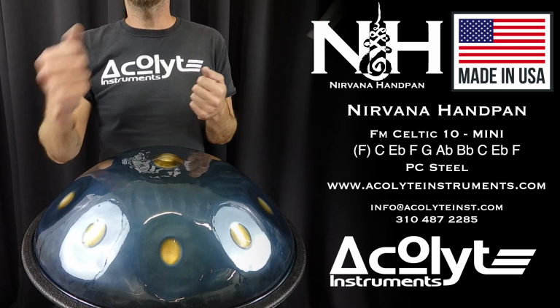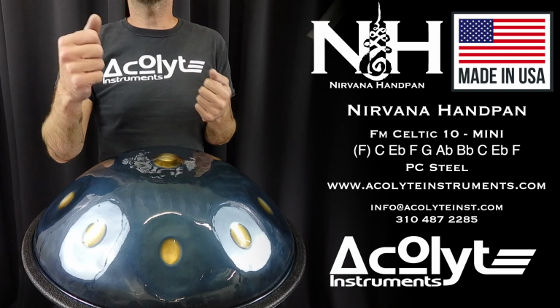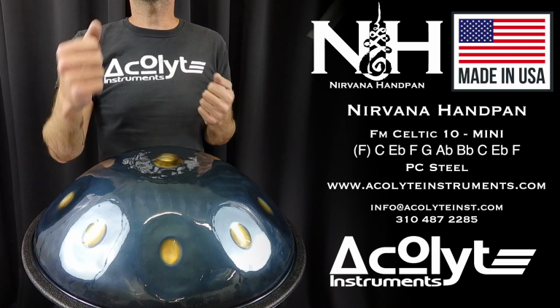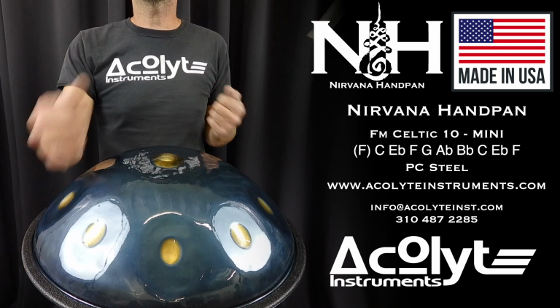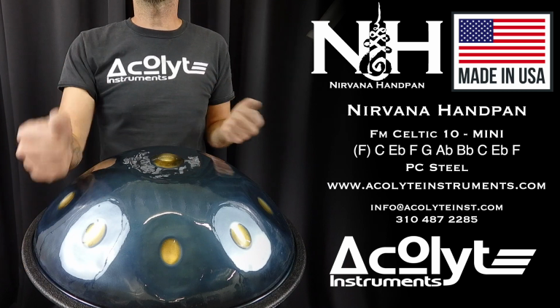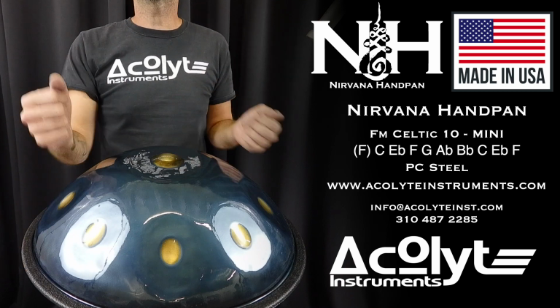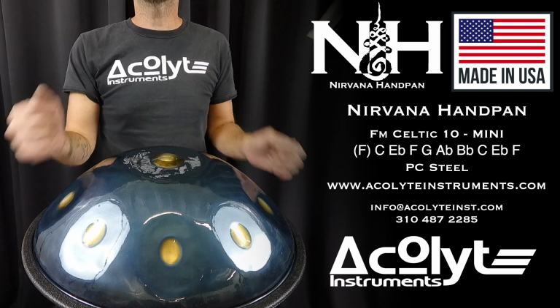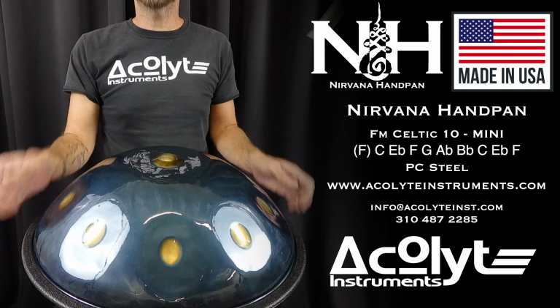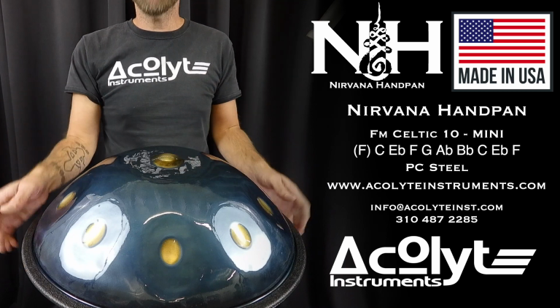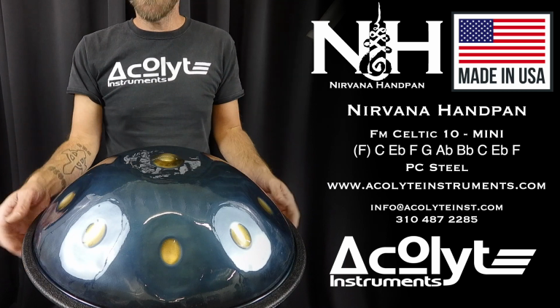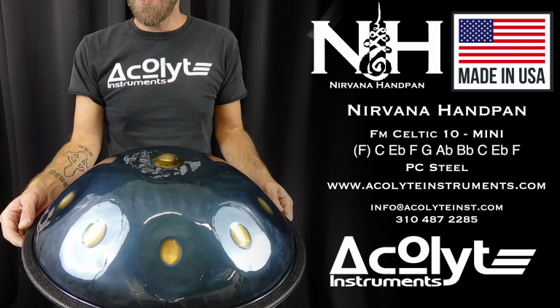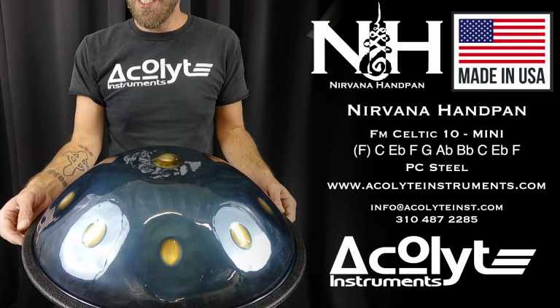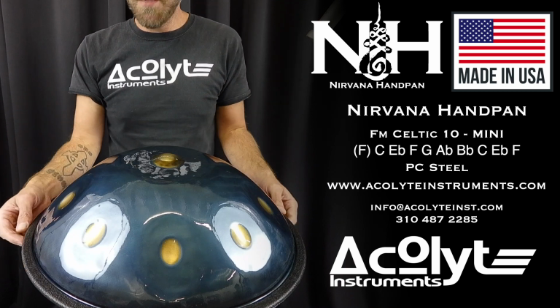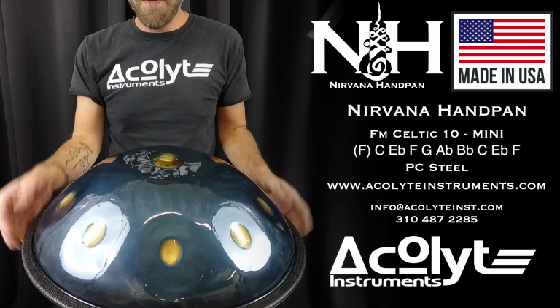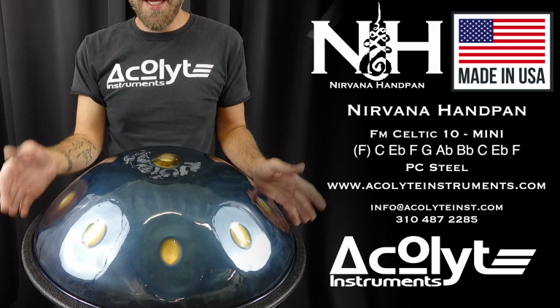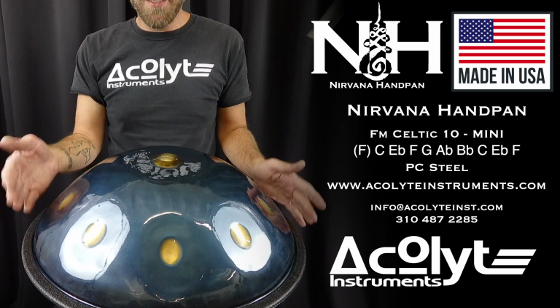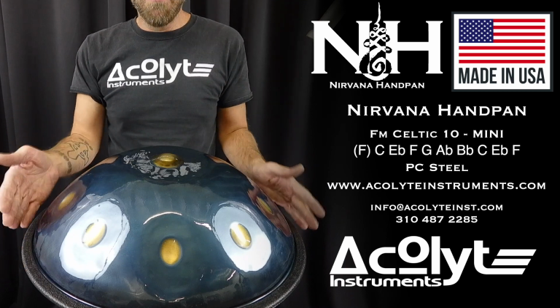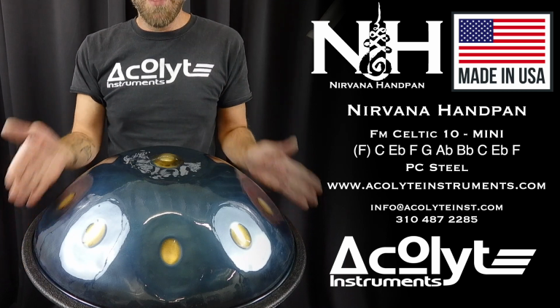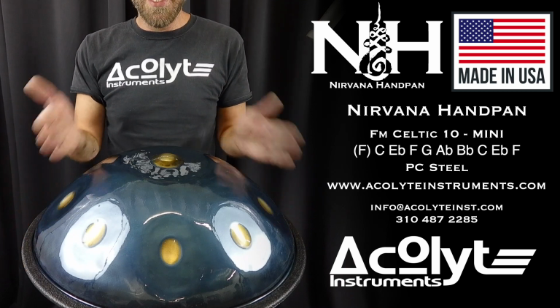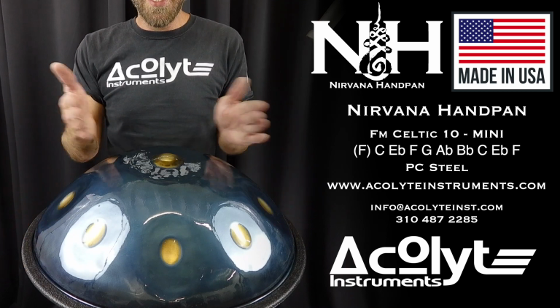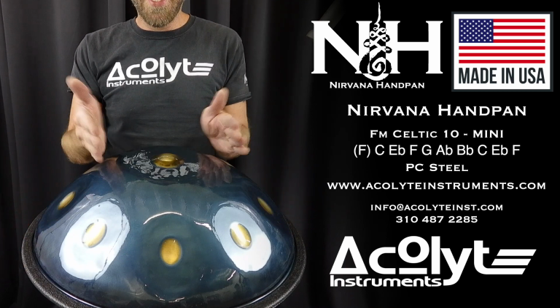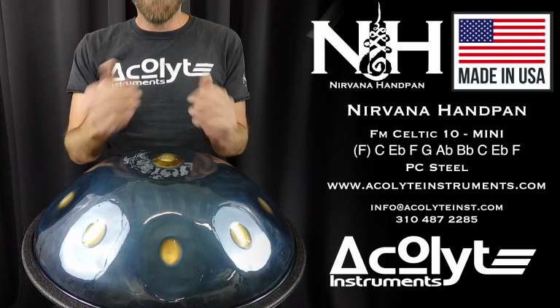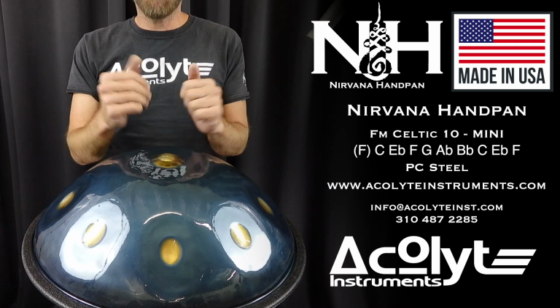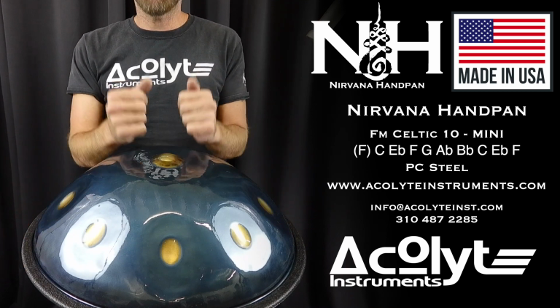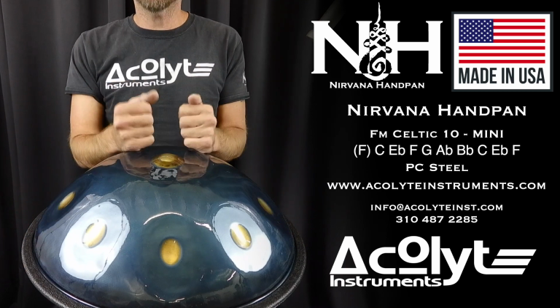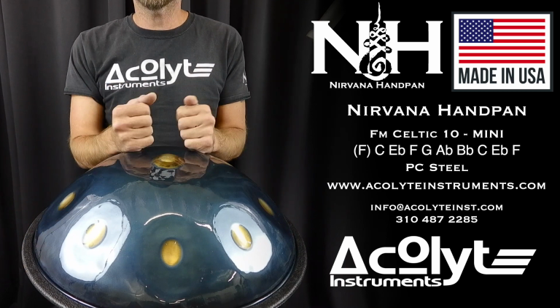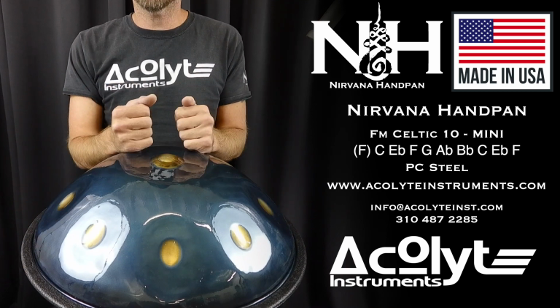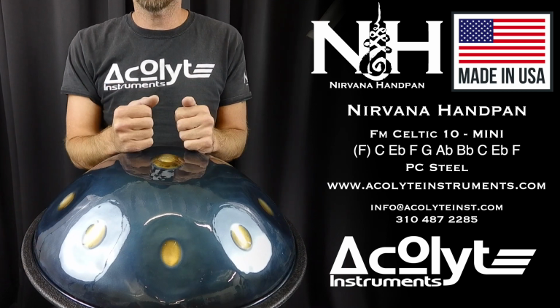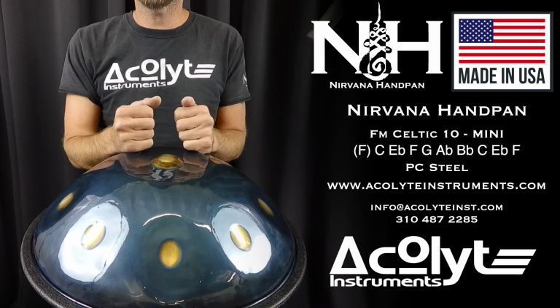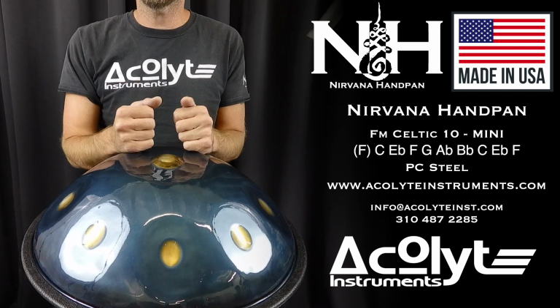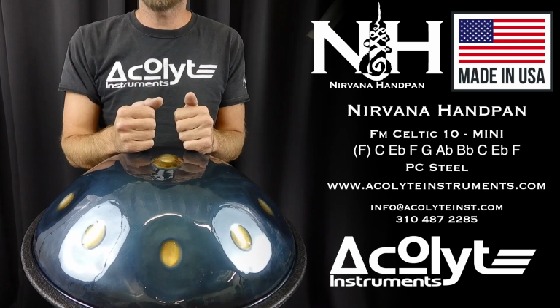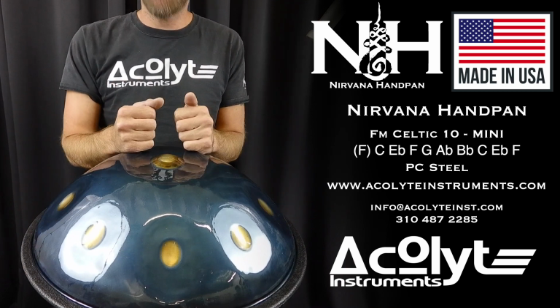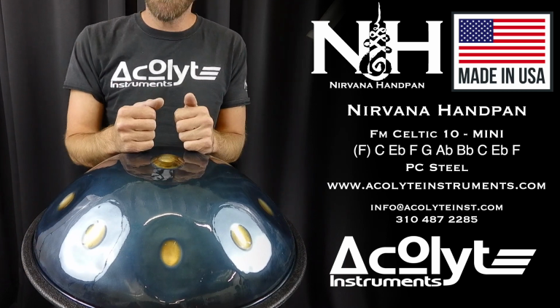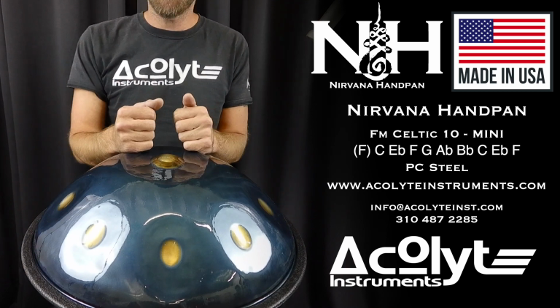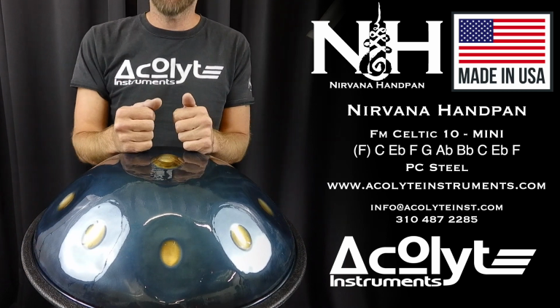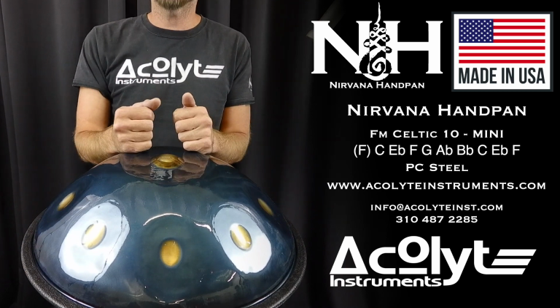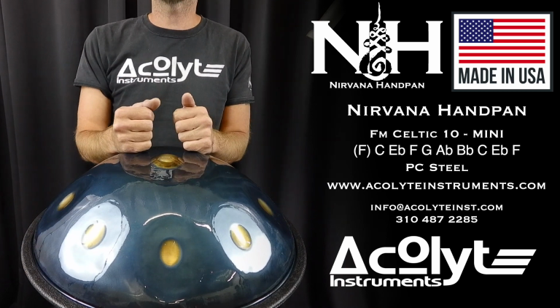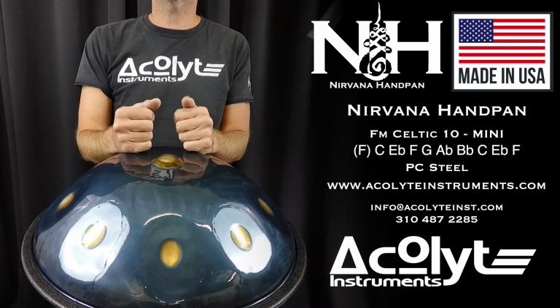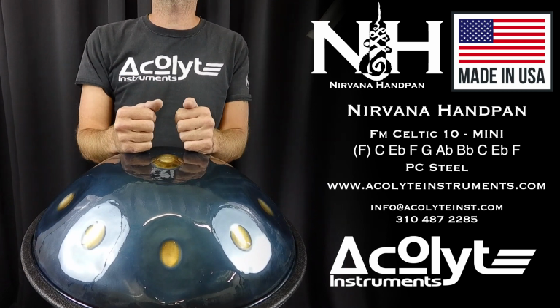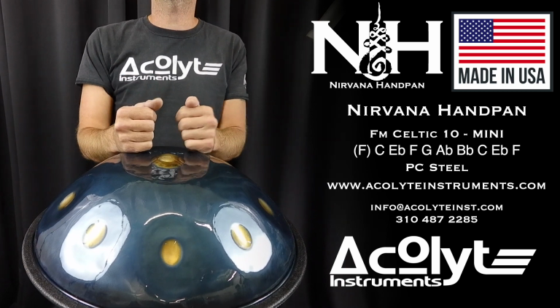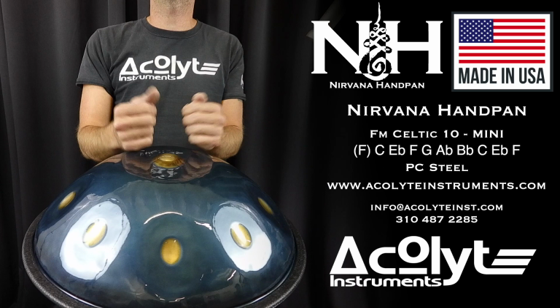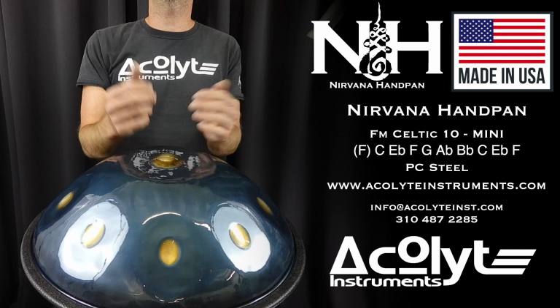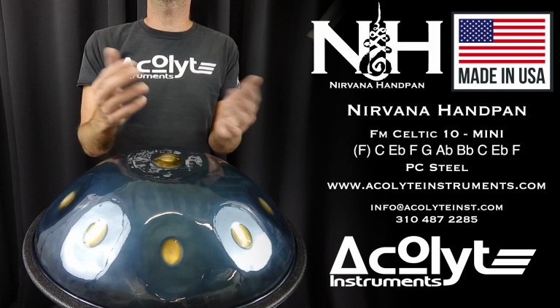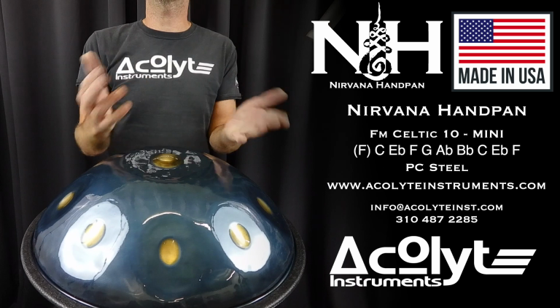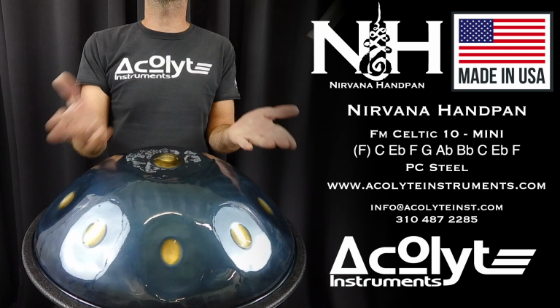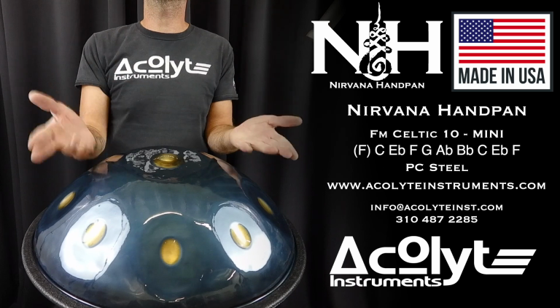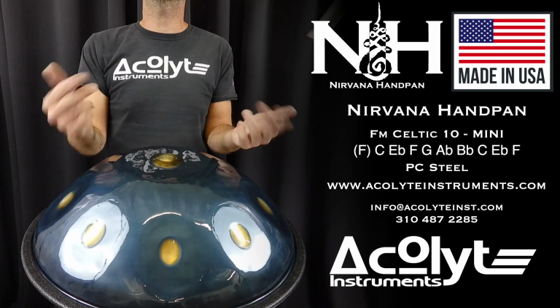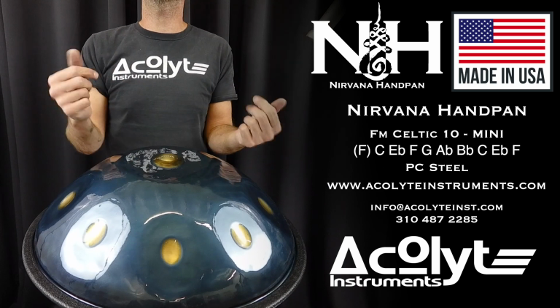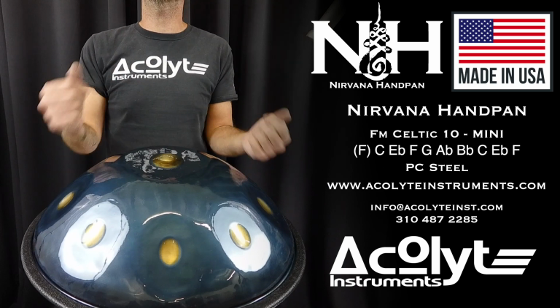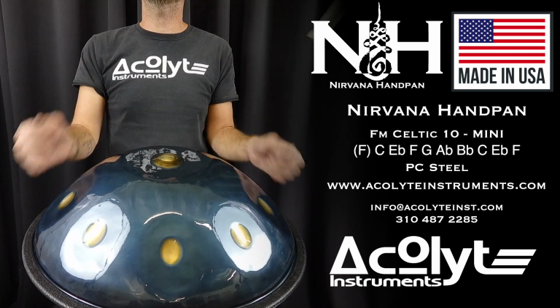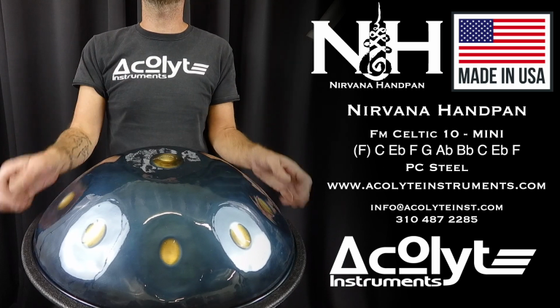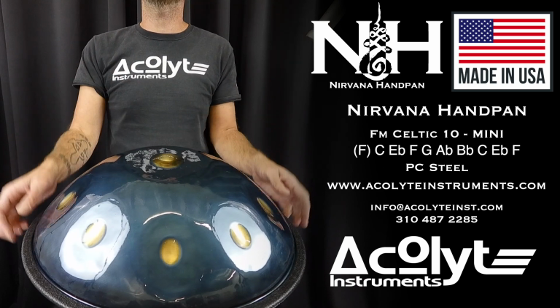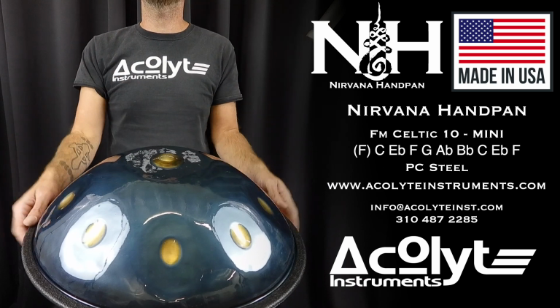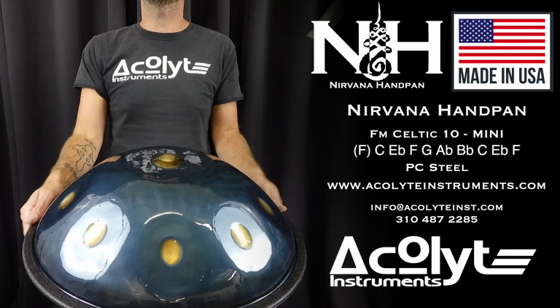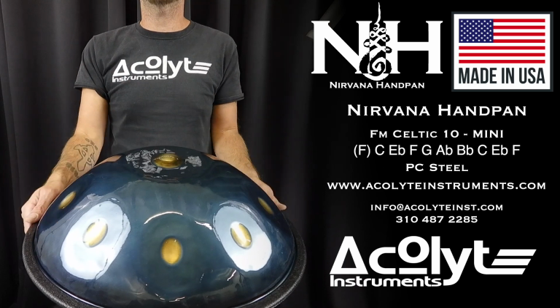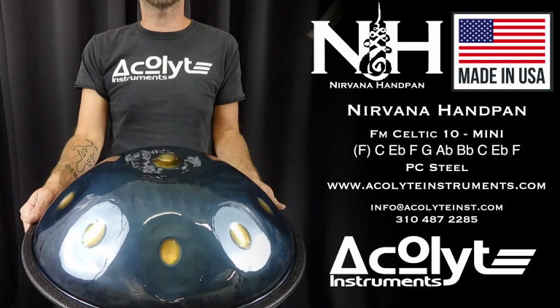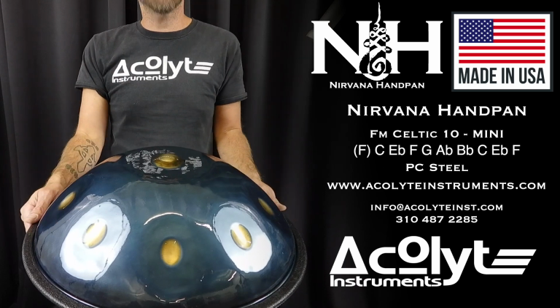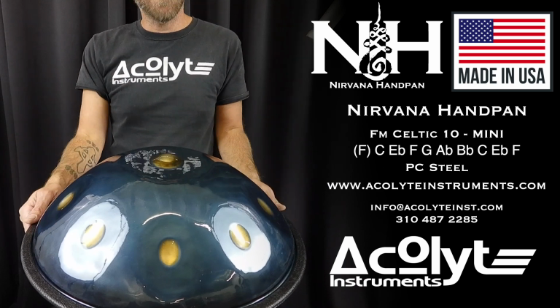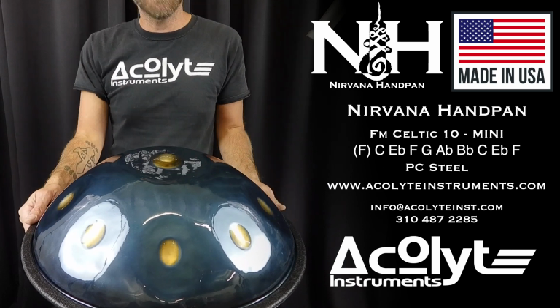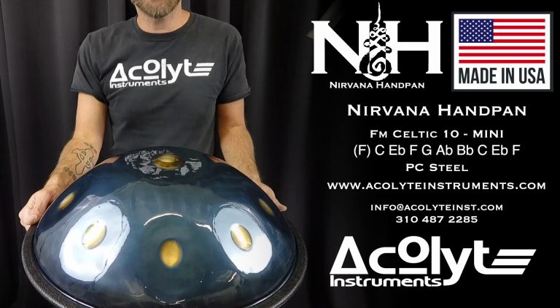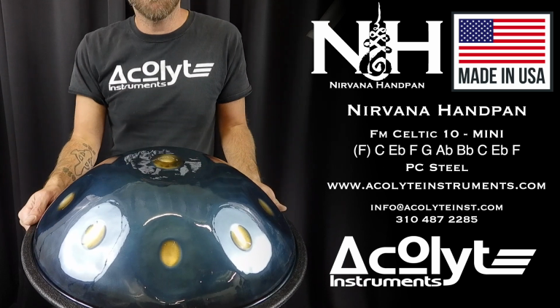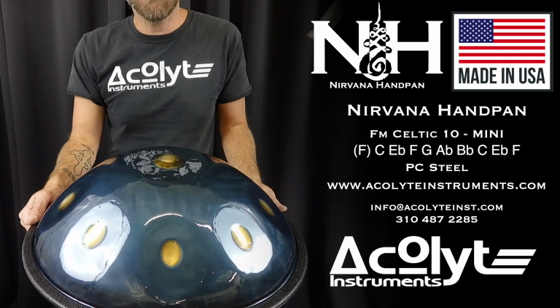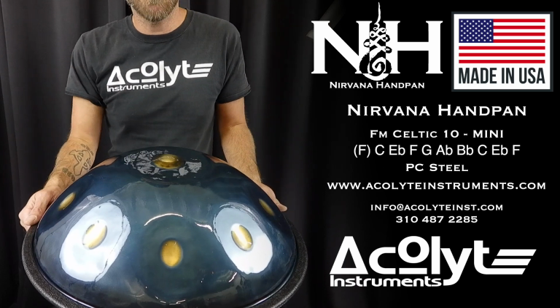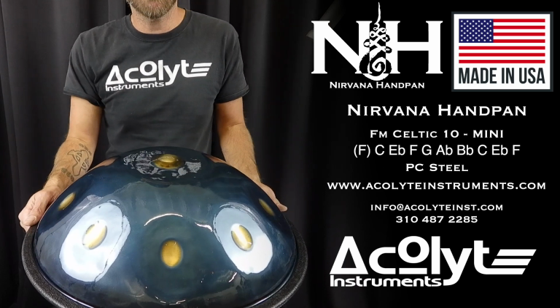Again, that's a Nirvana handpan mini, F minor Celtic, 10 notes total in PC steel with our classic finish.